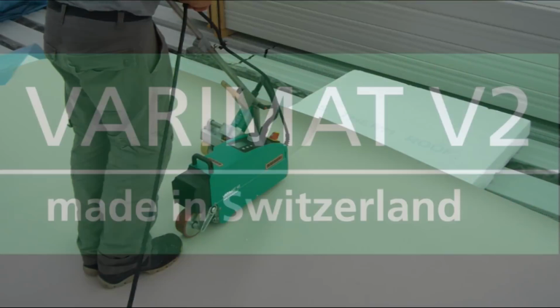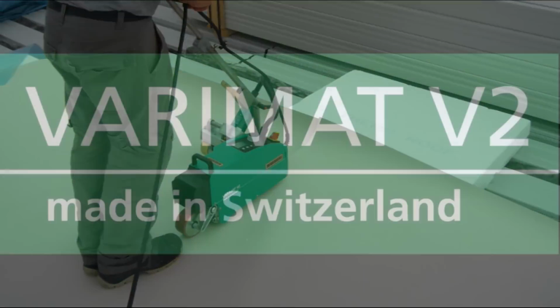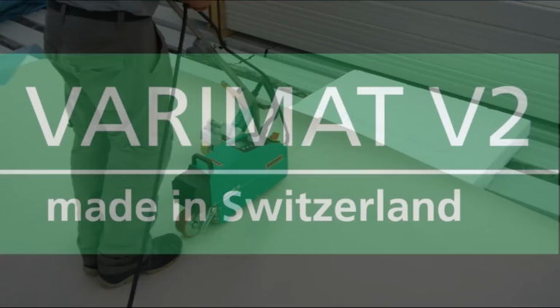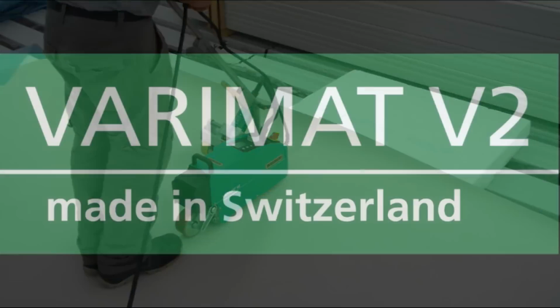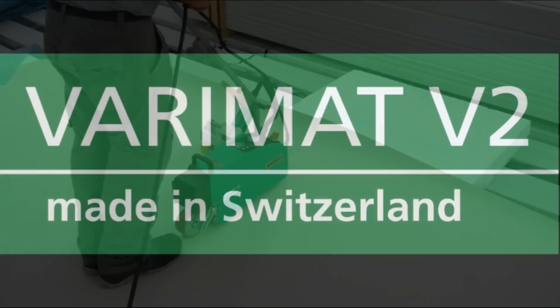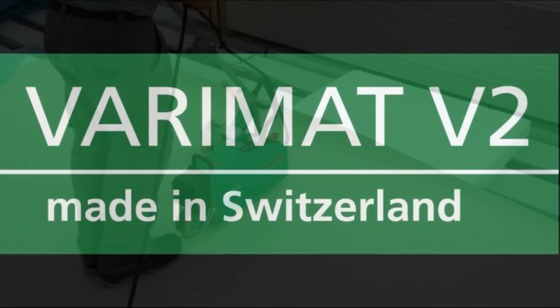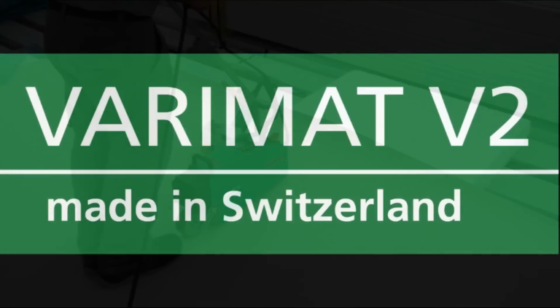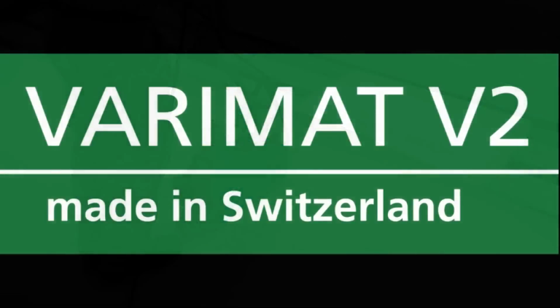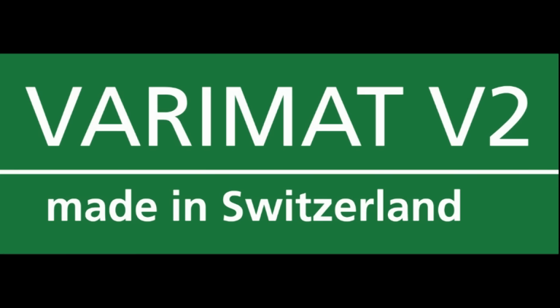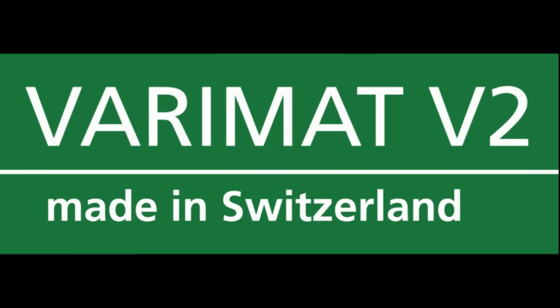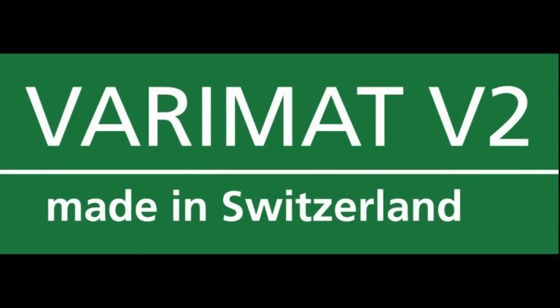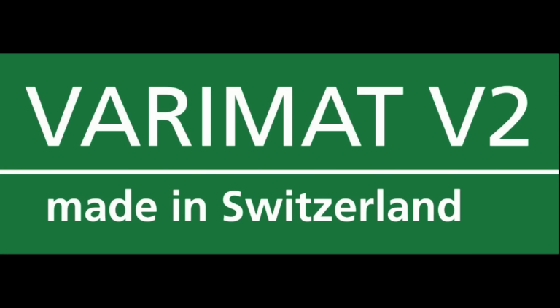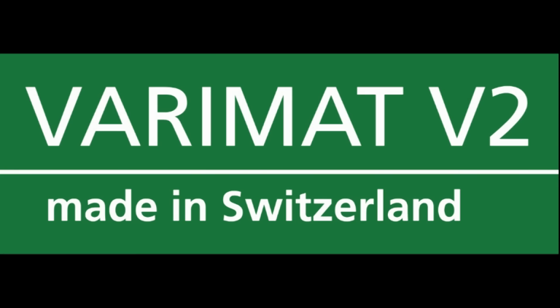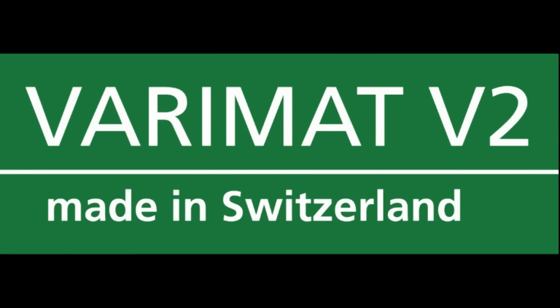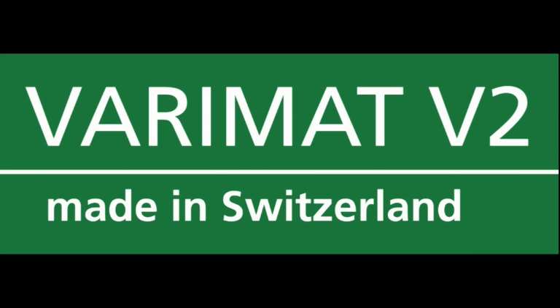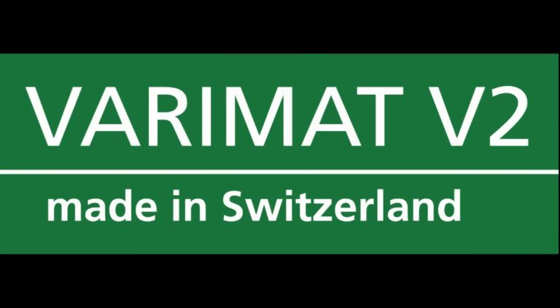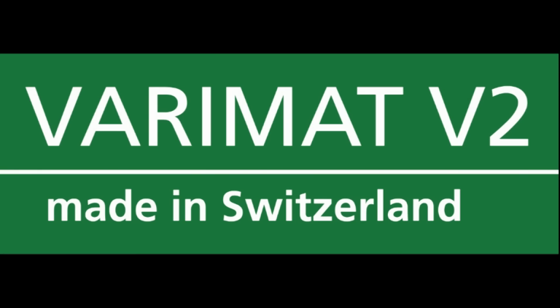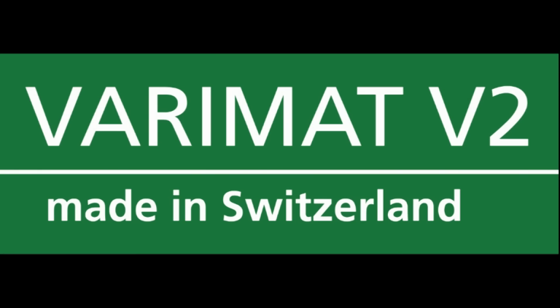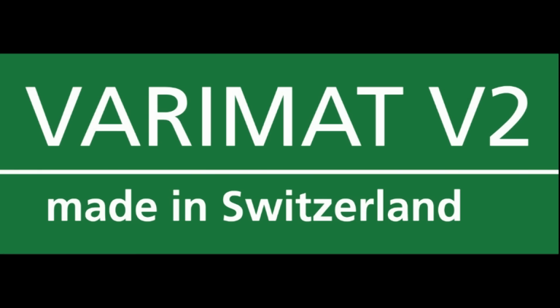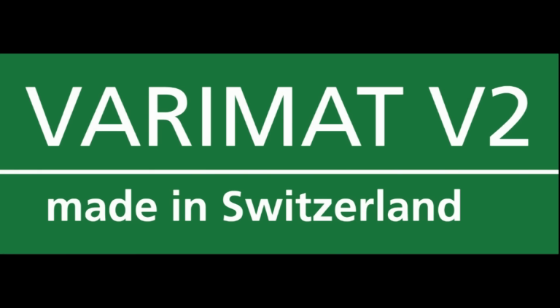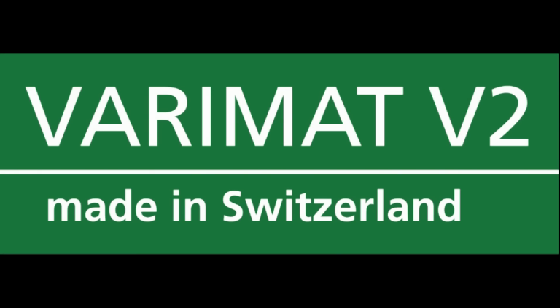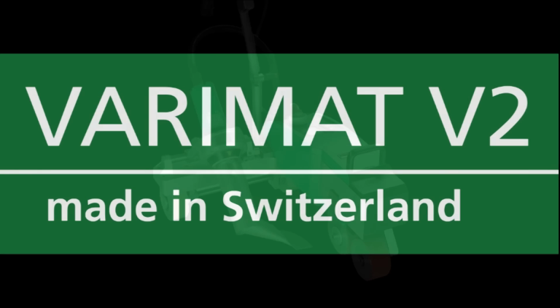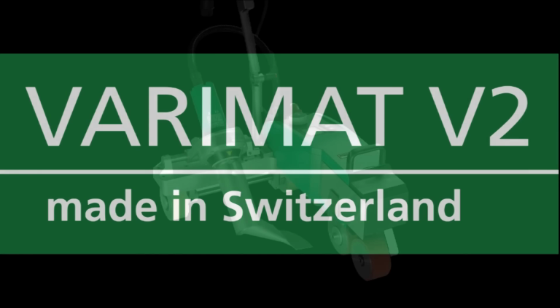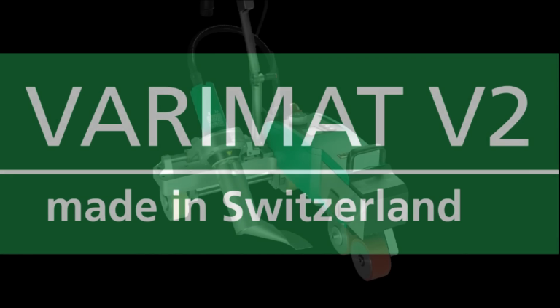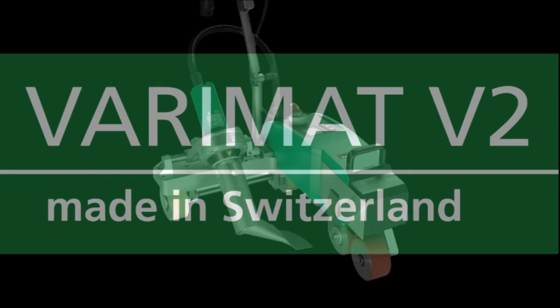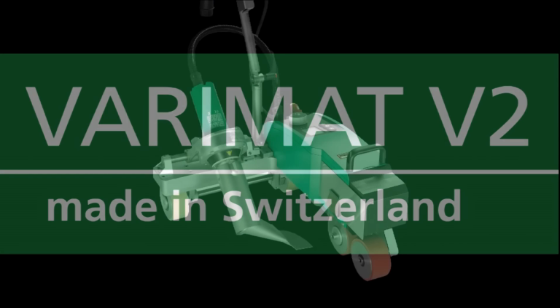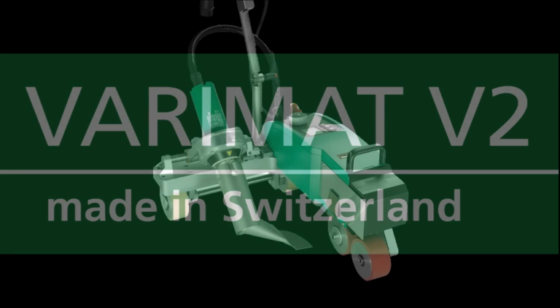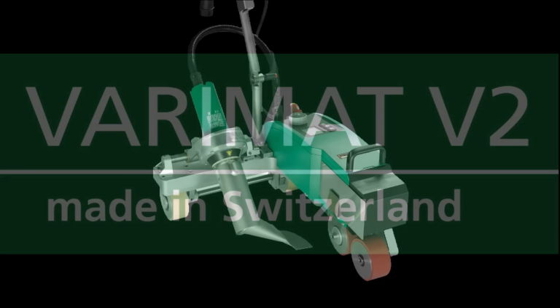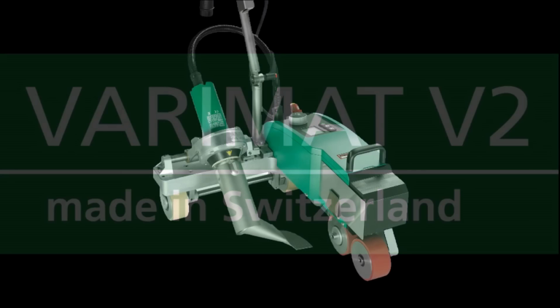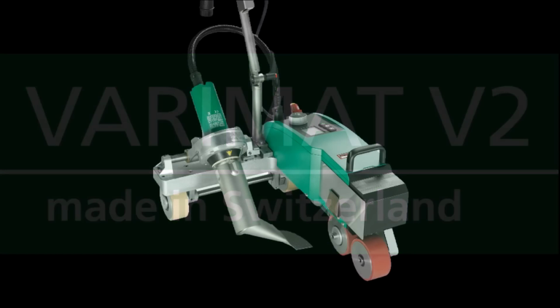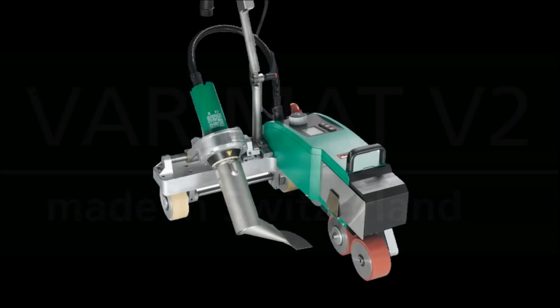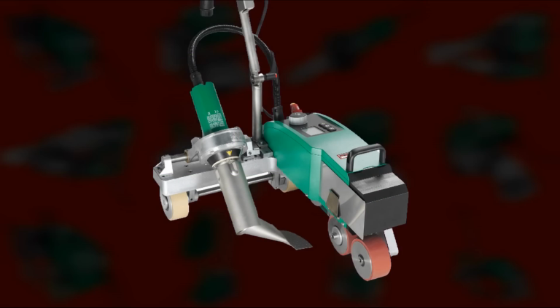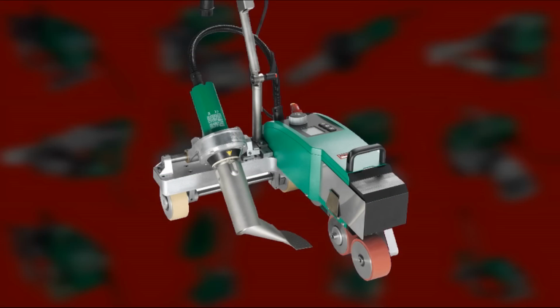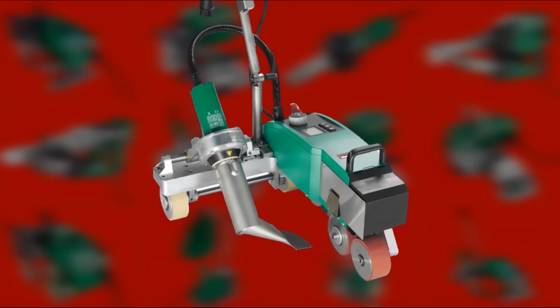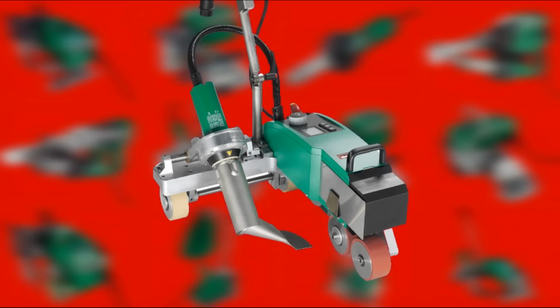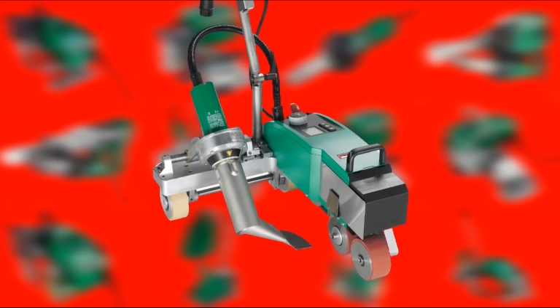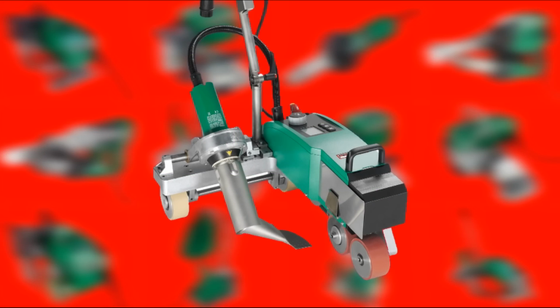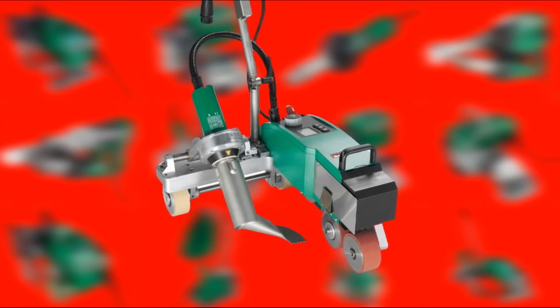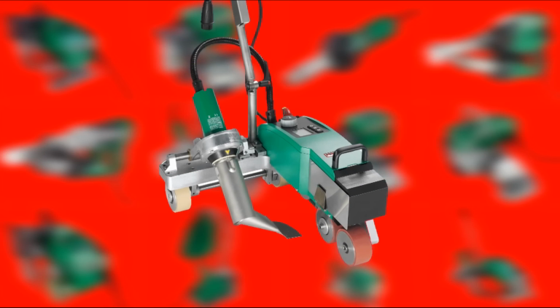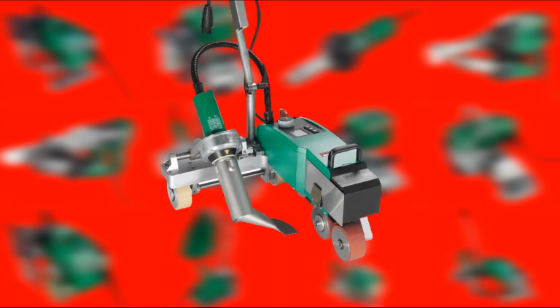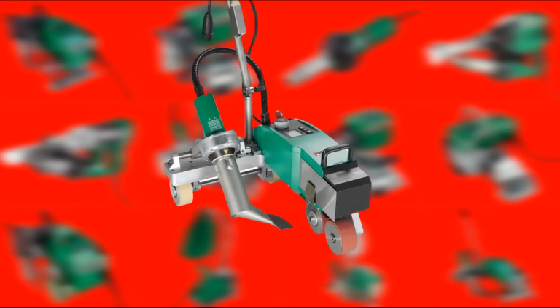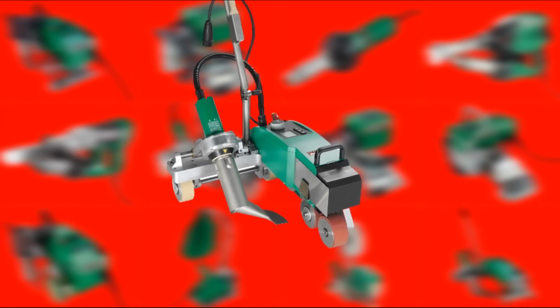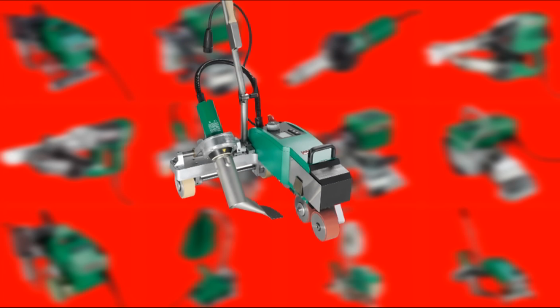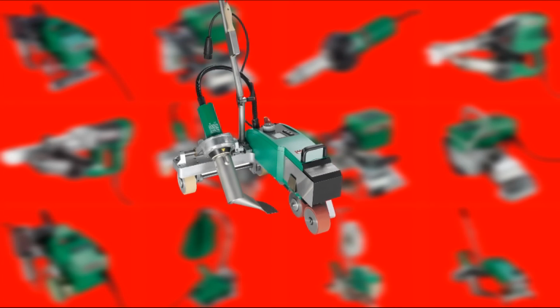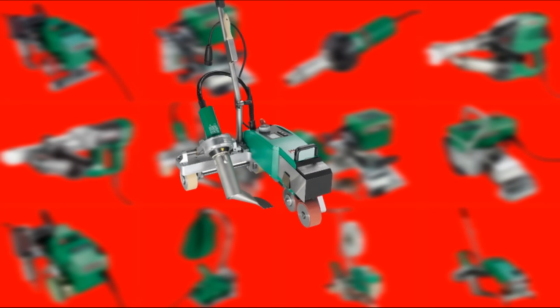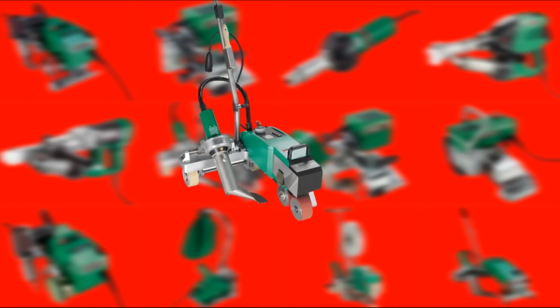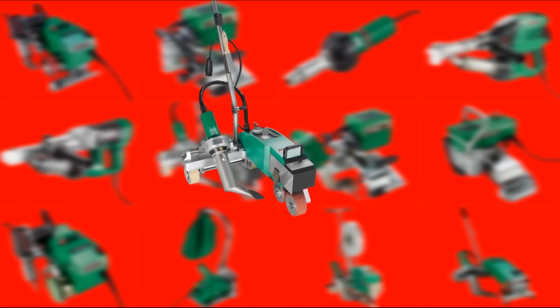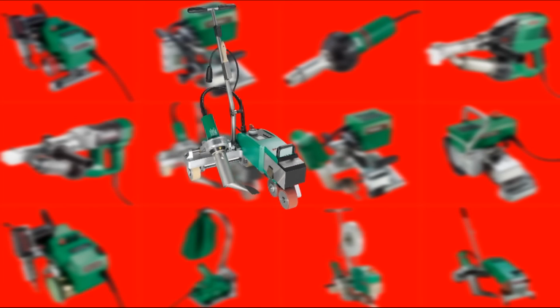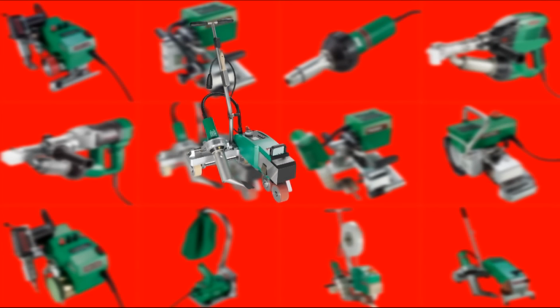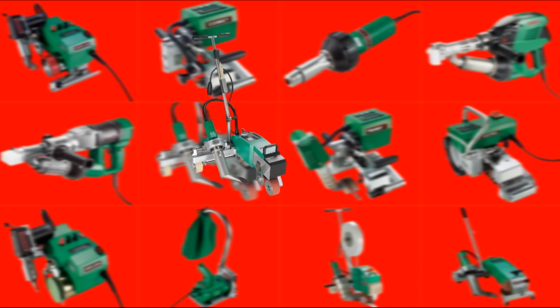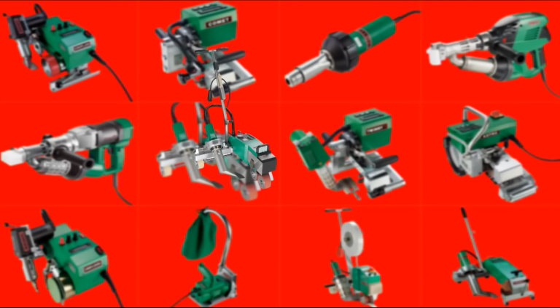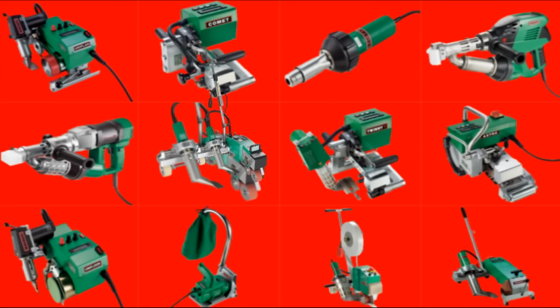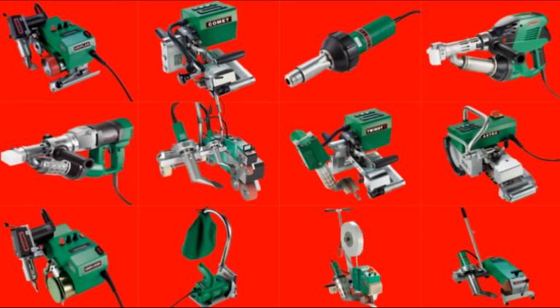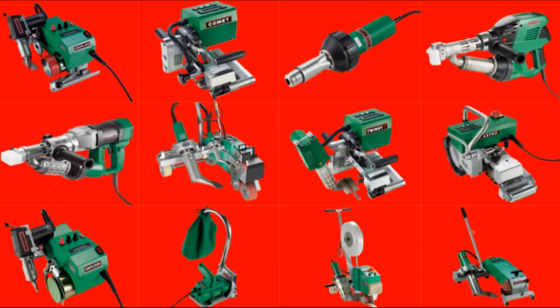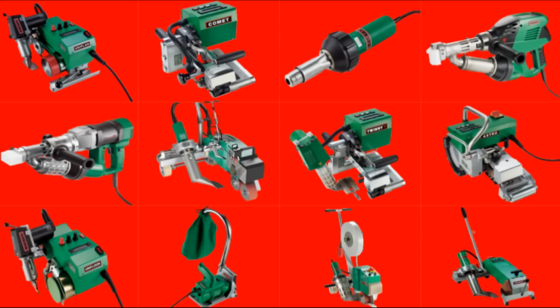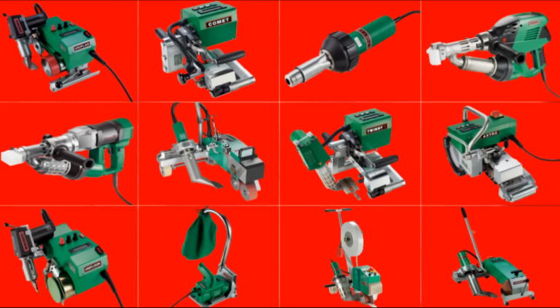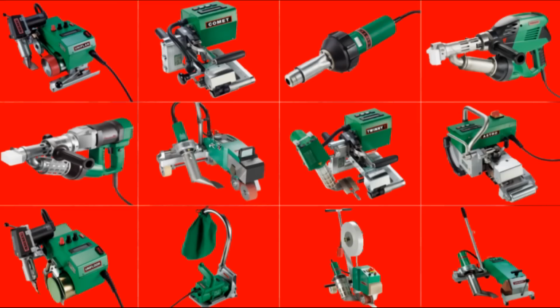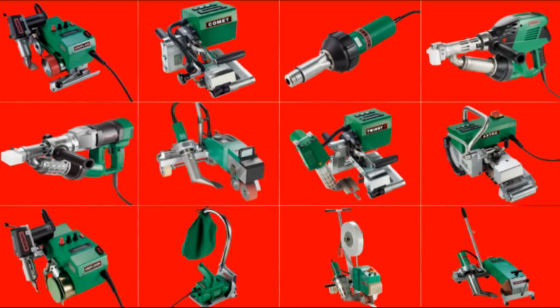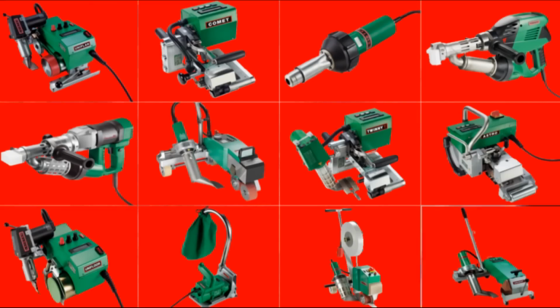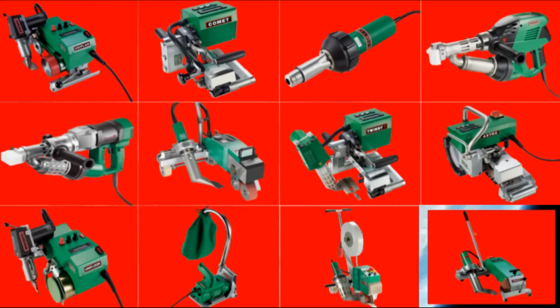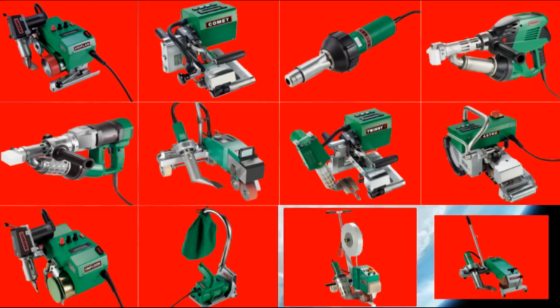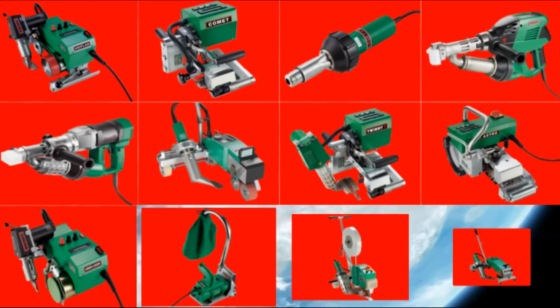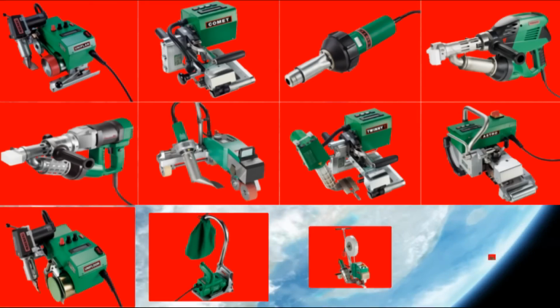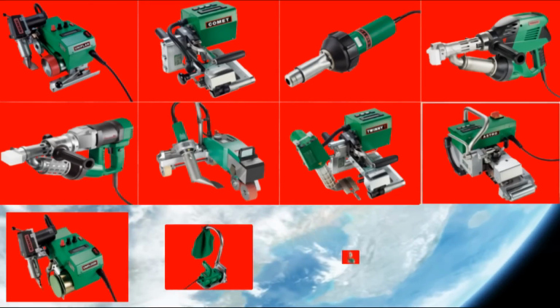Verimat V2 — the new dimension on the roof.